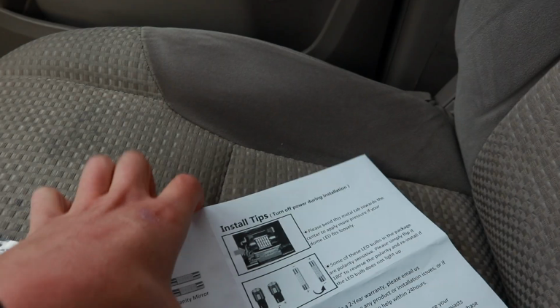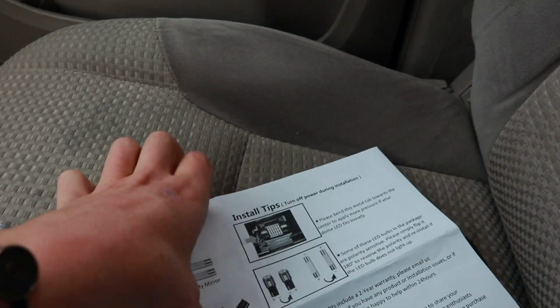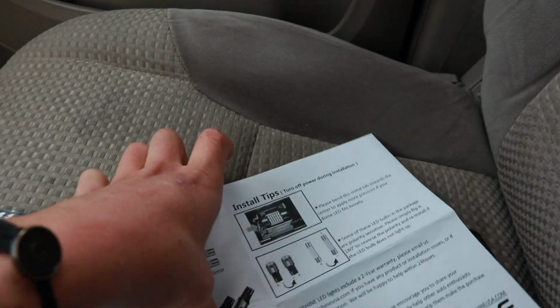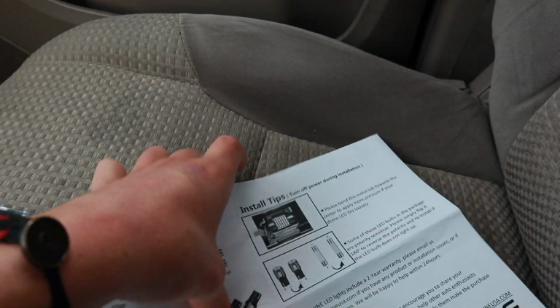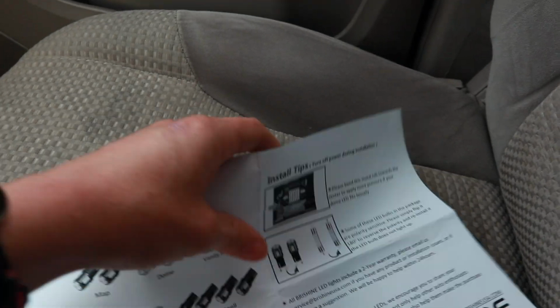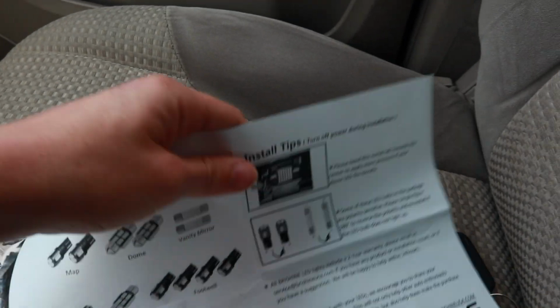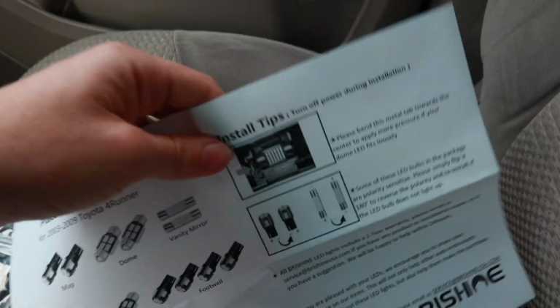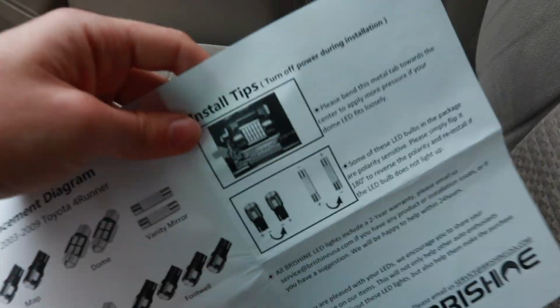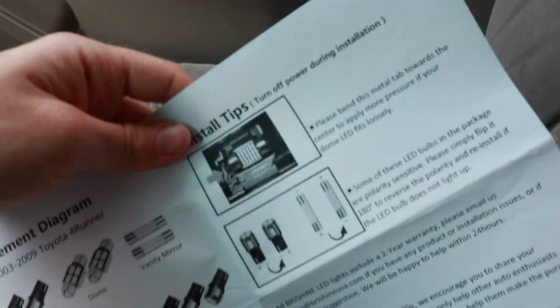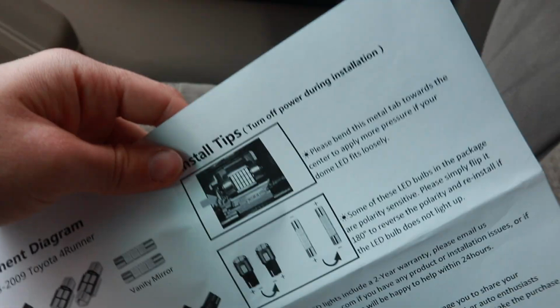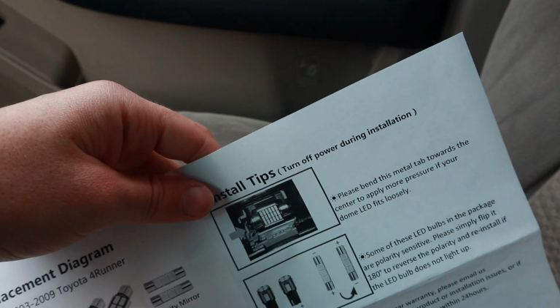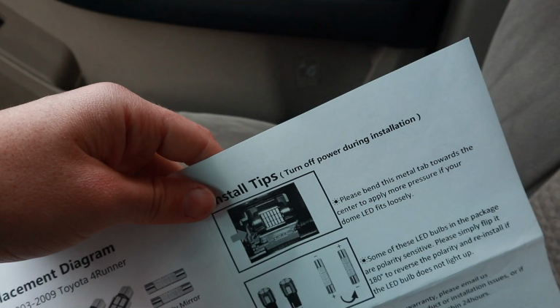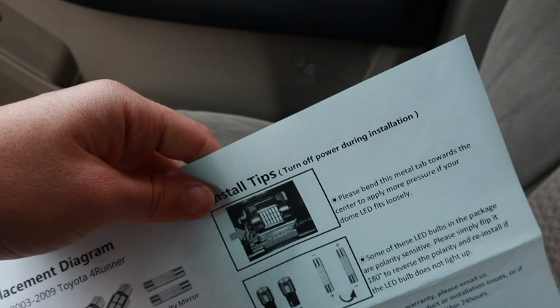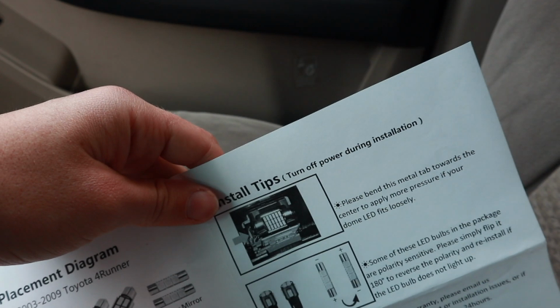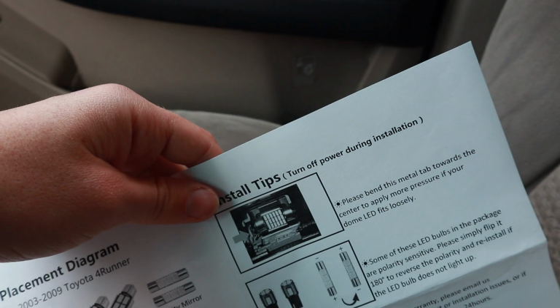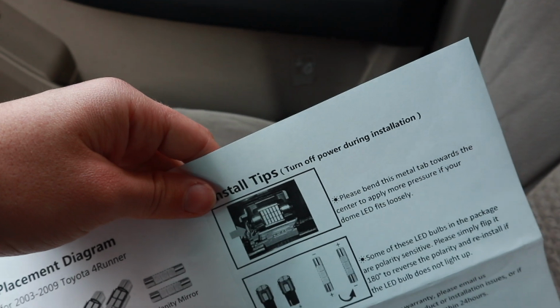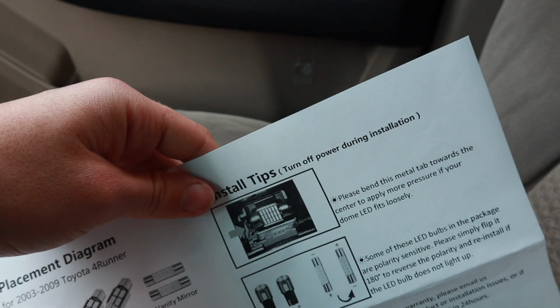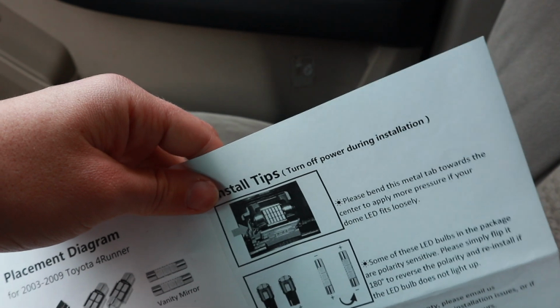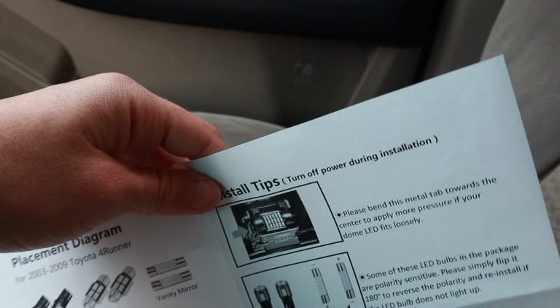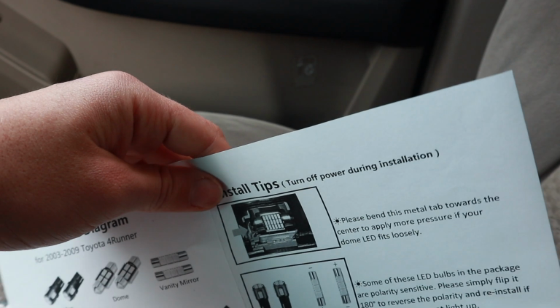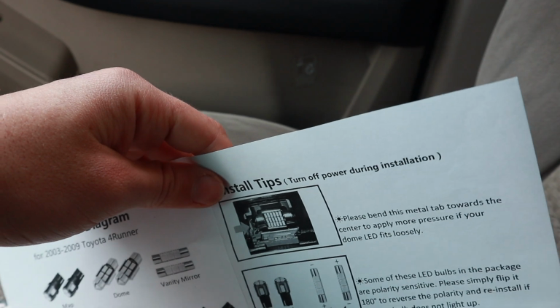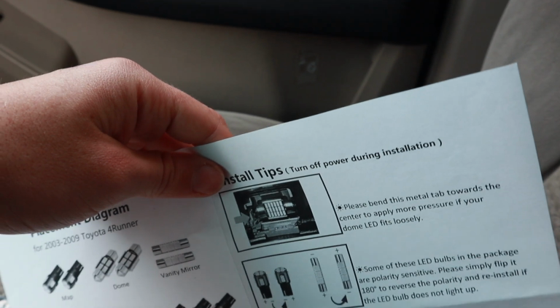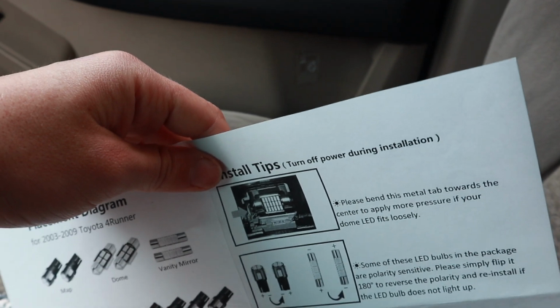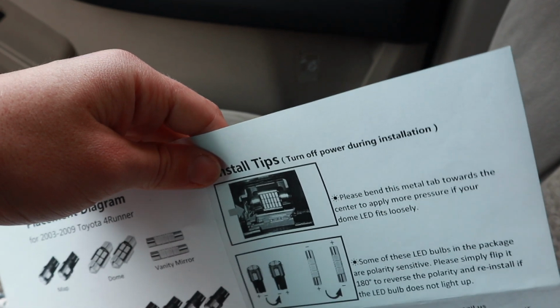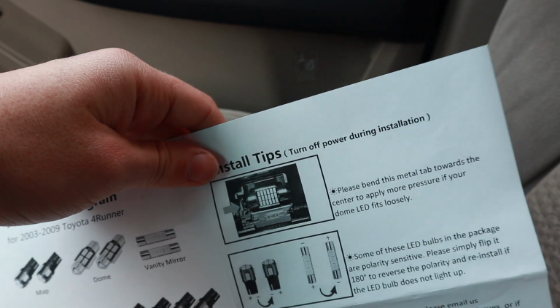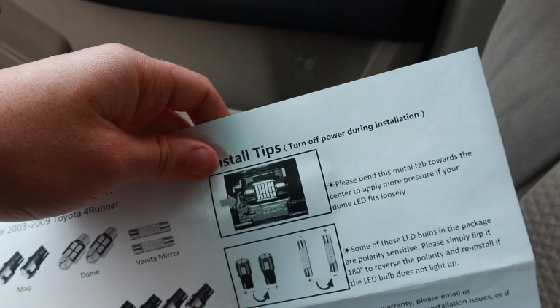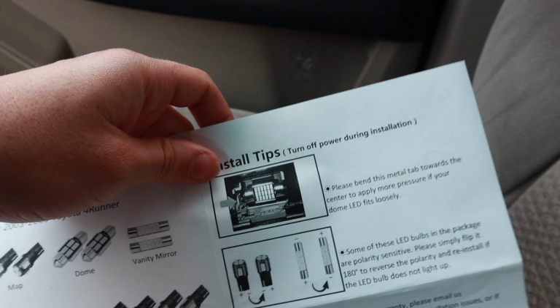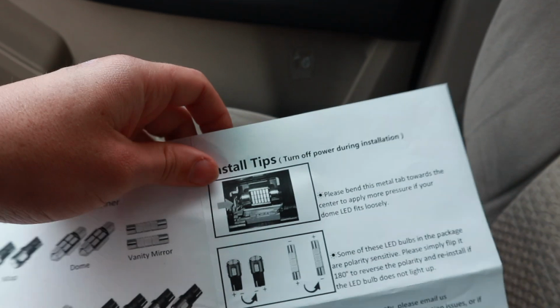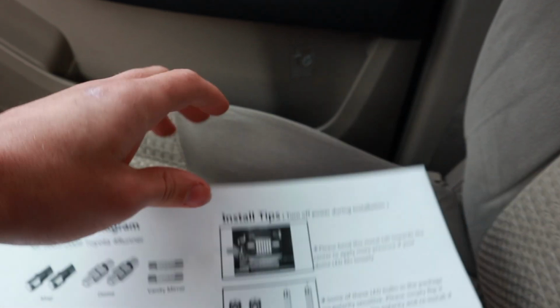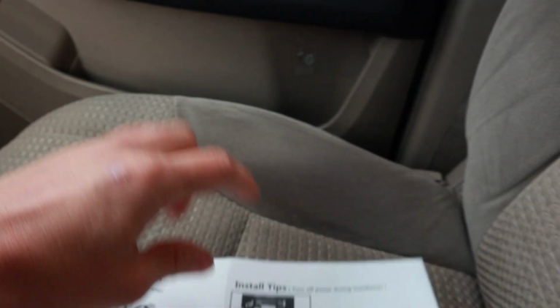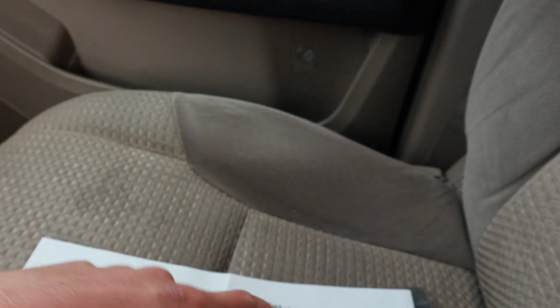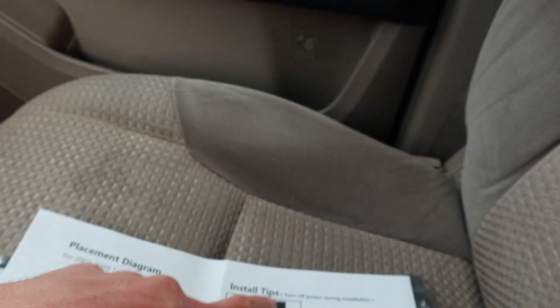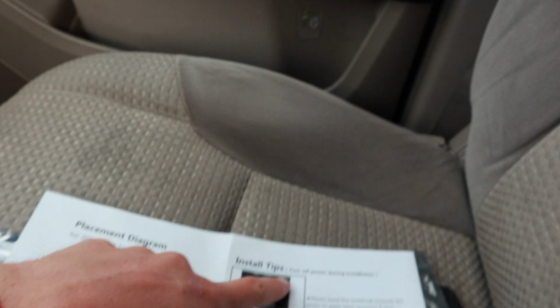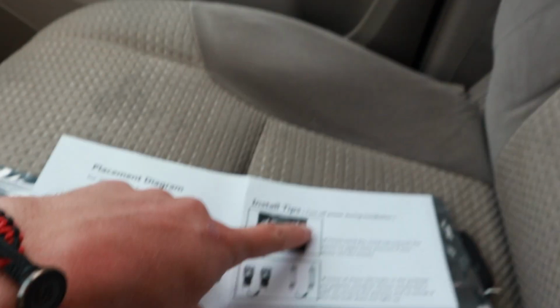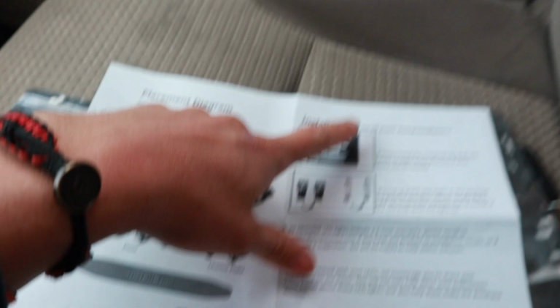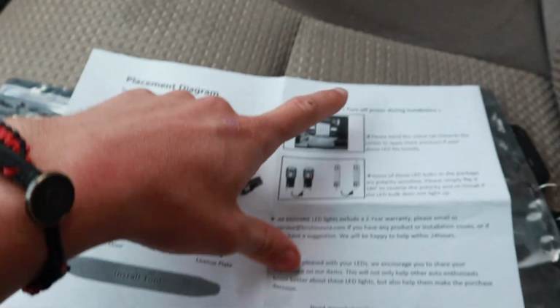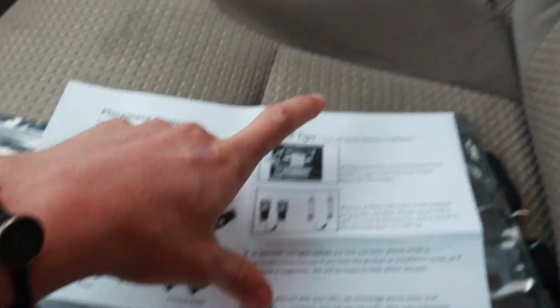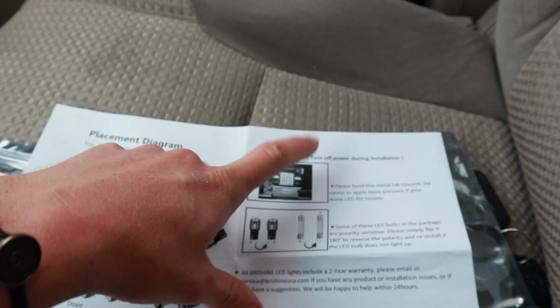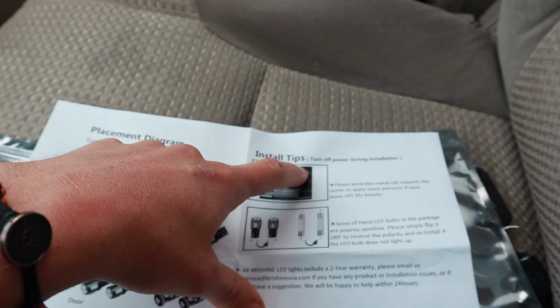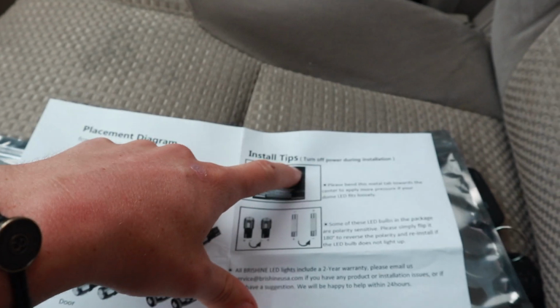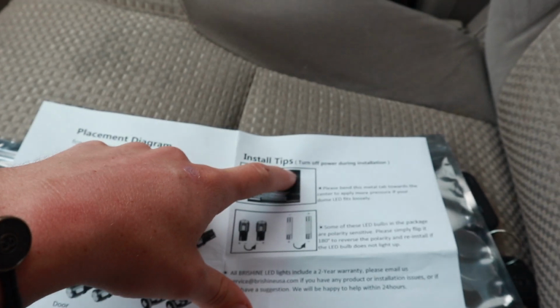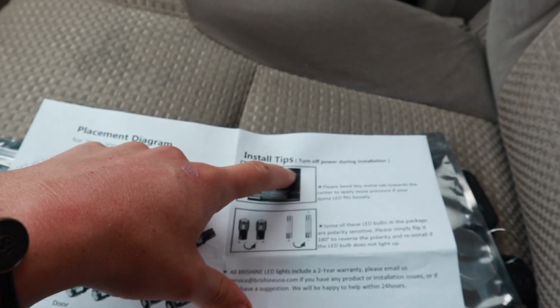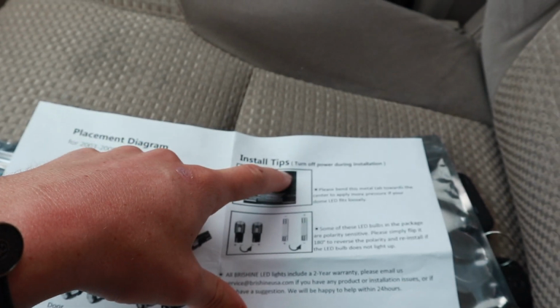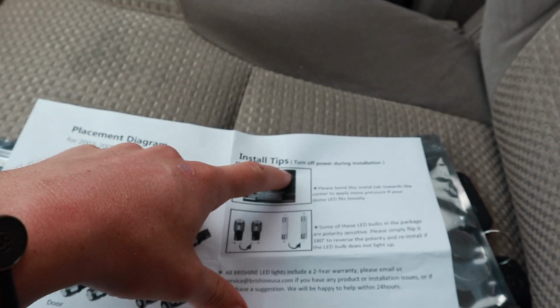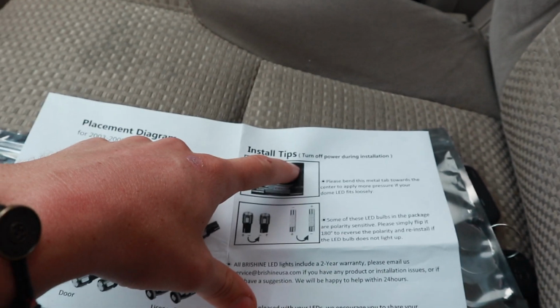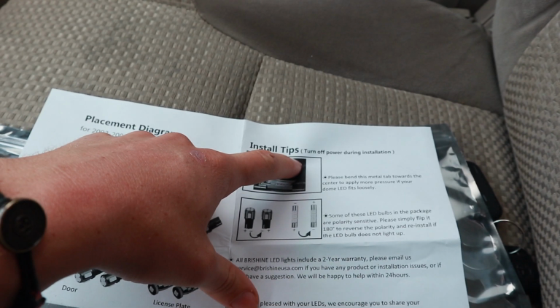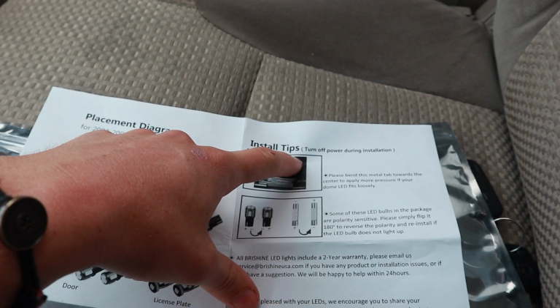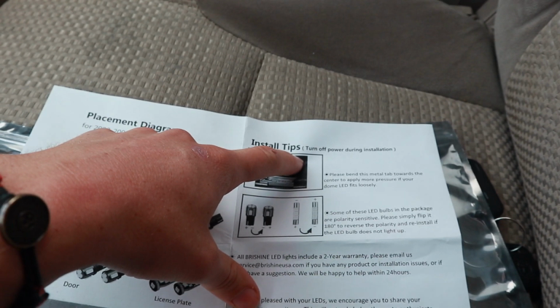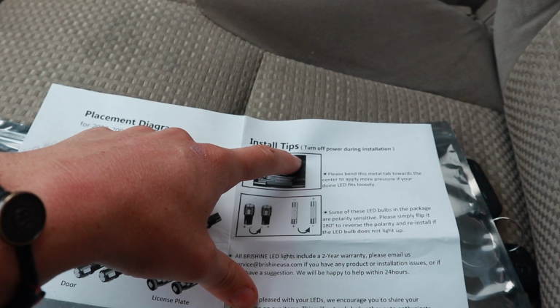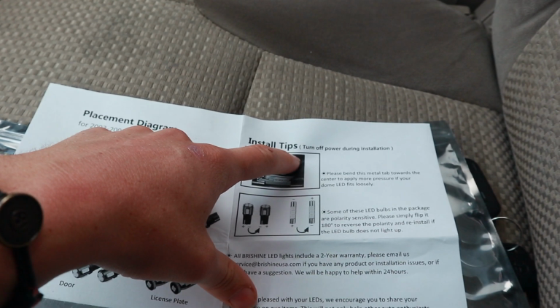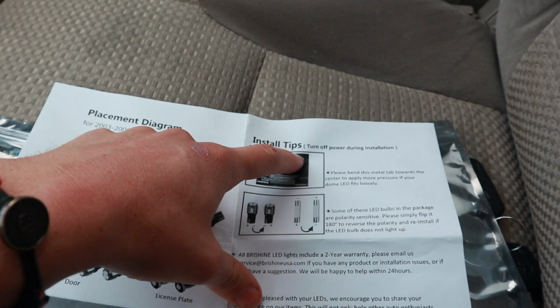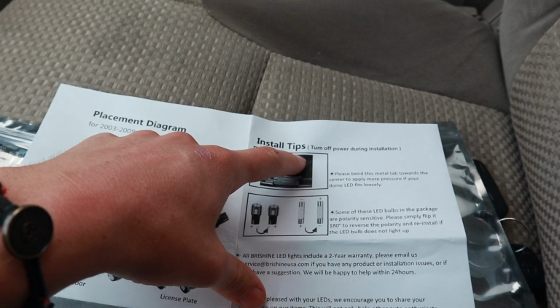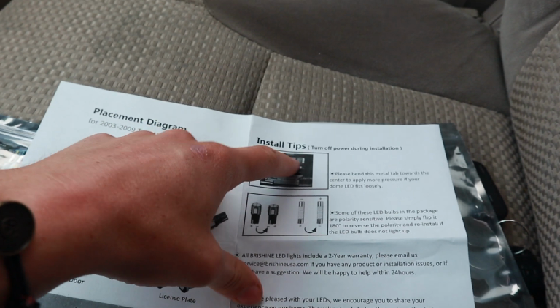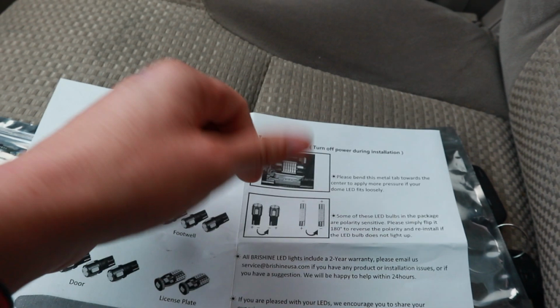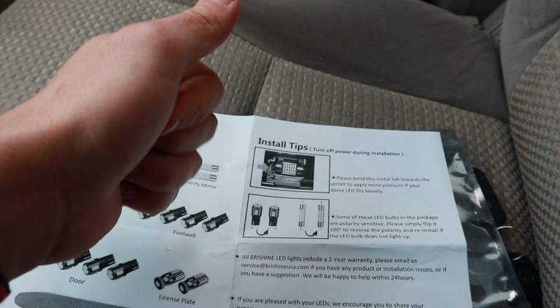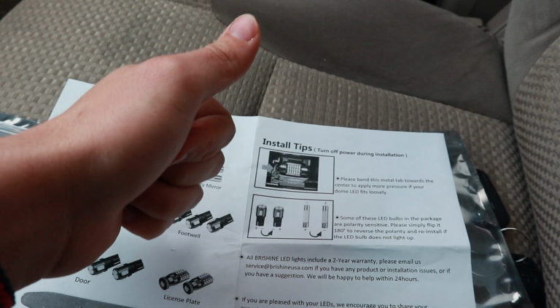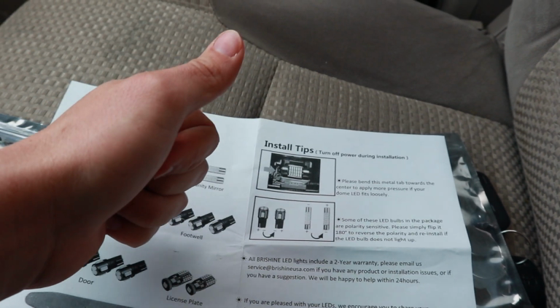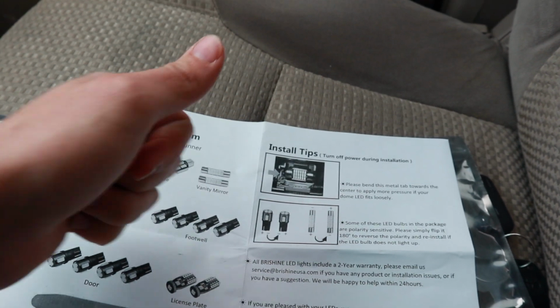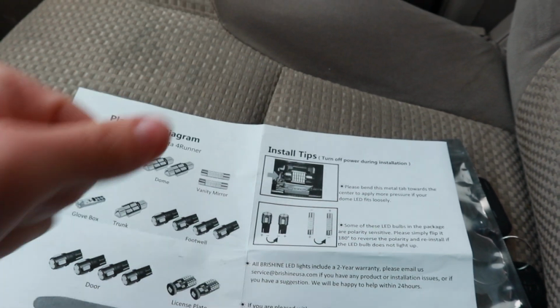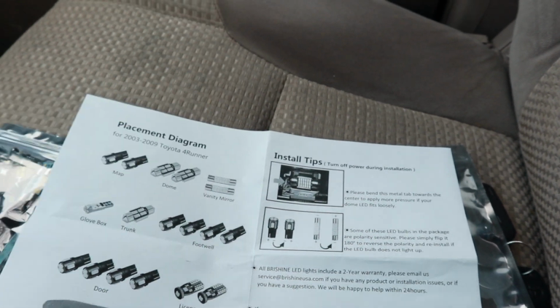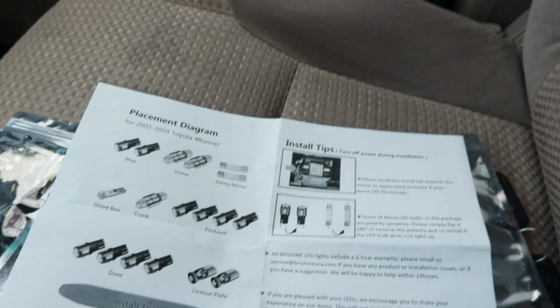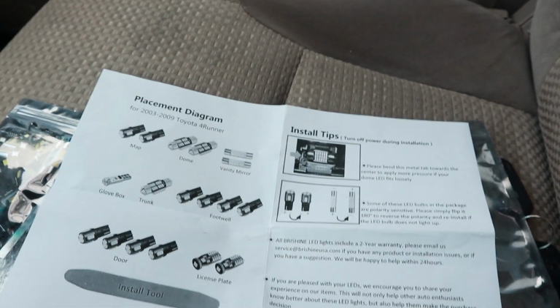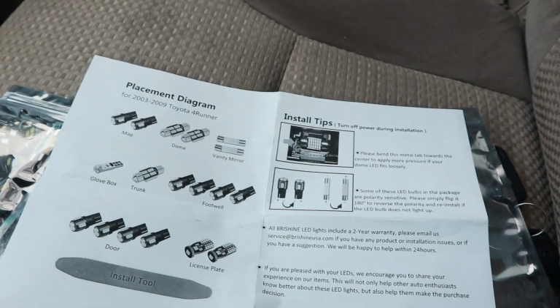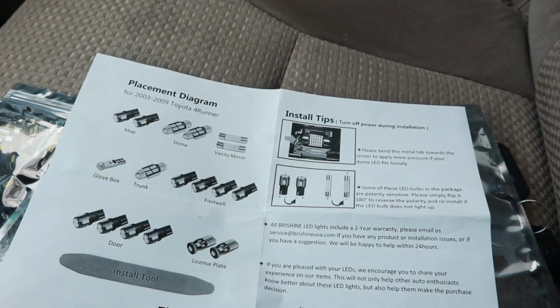First things first, of course you've got to turn off the power, so I'm going to go ahead and unplug the battery before I even start this, and then we should be good to go.